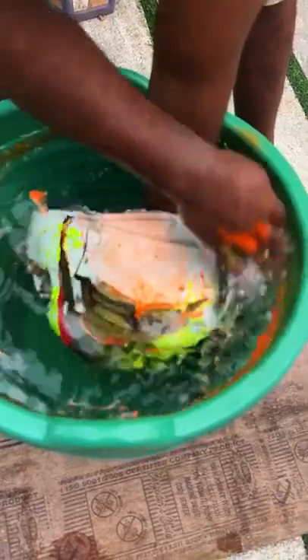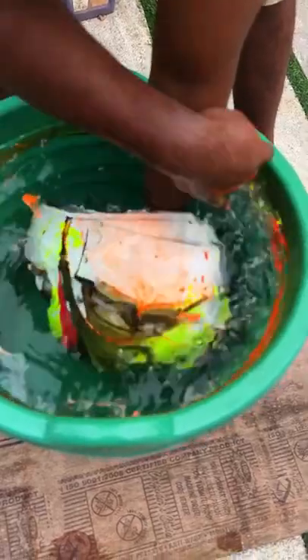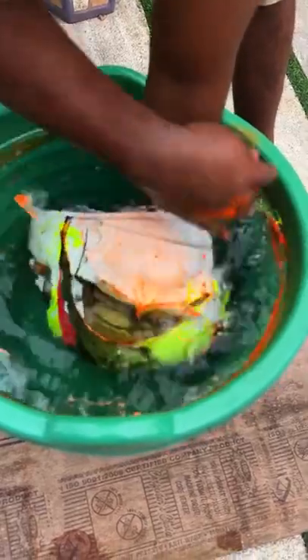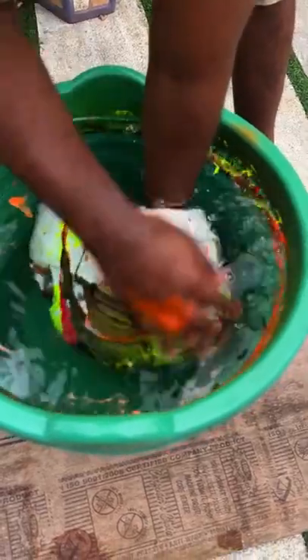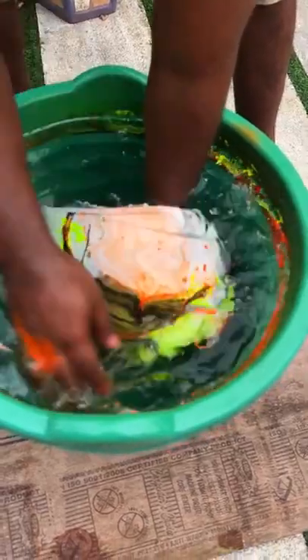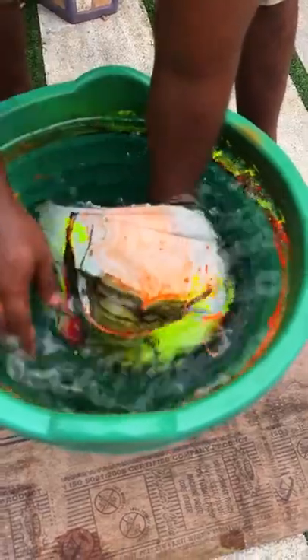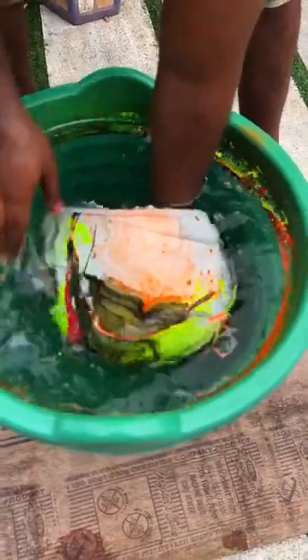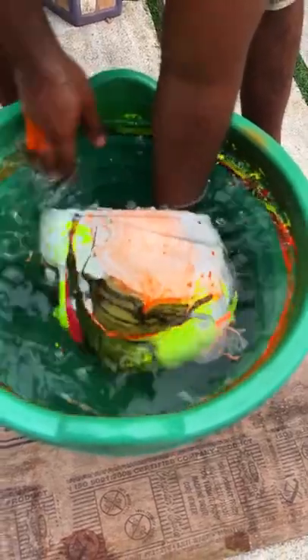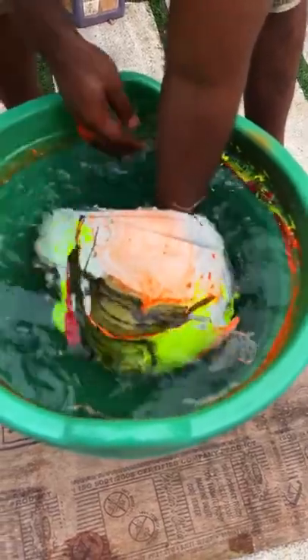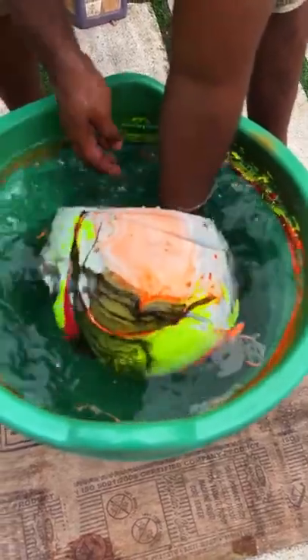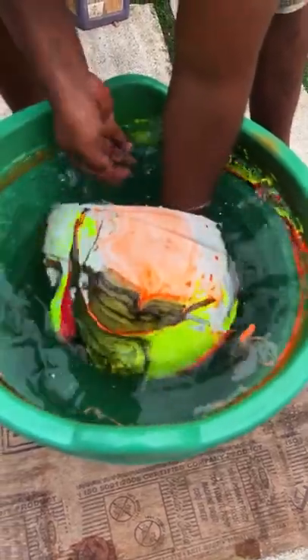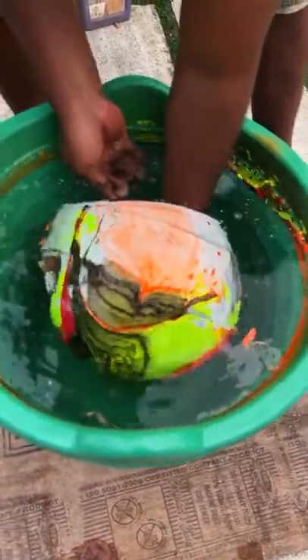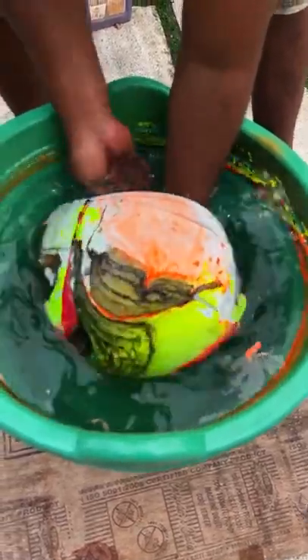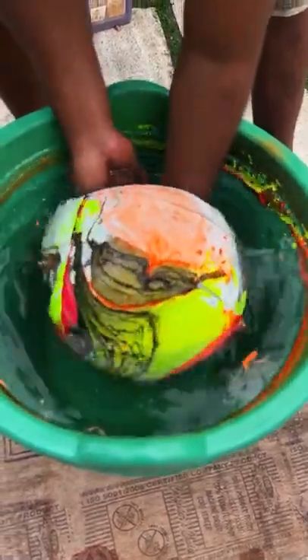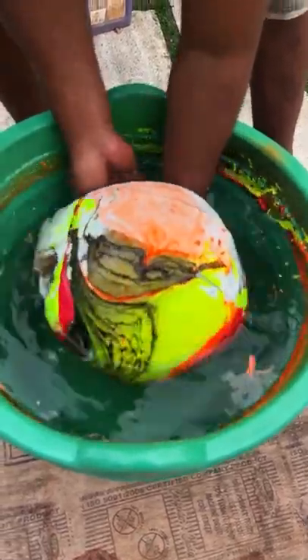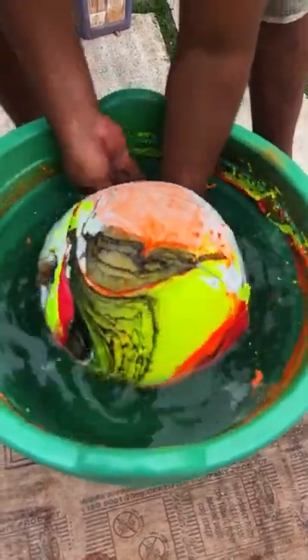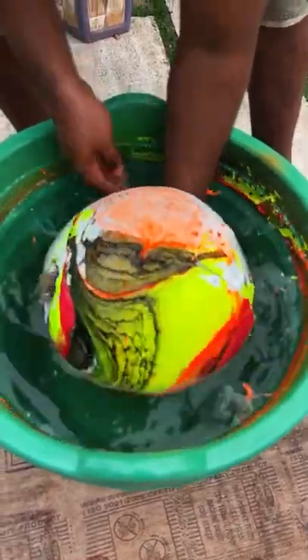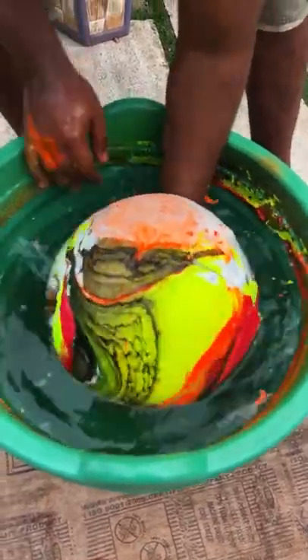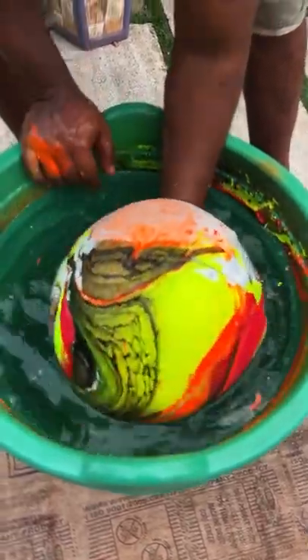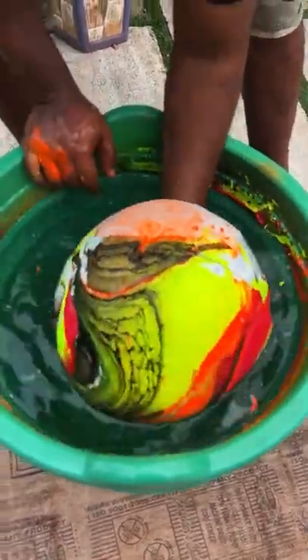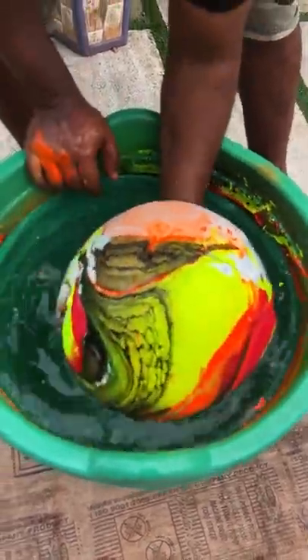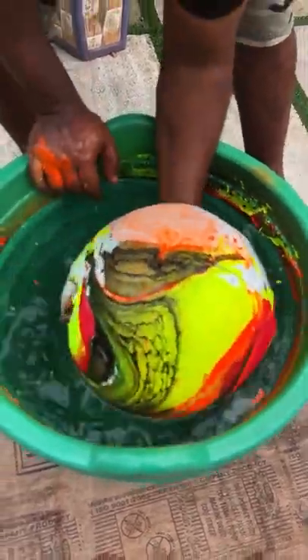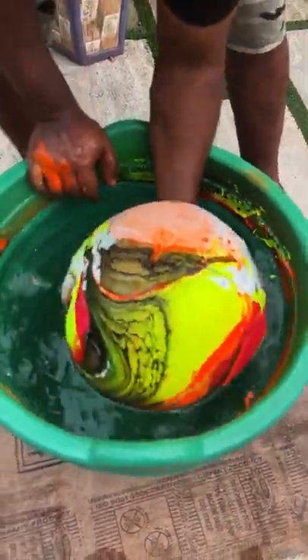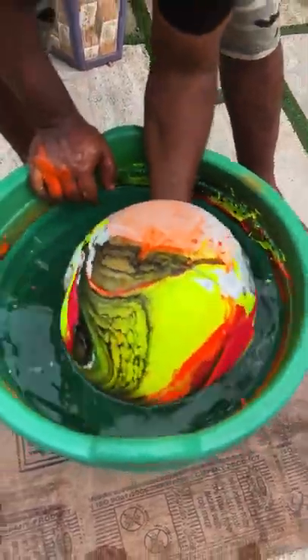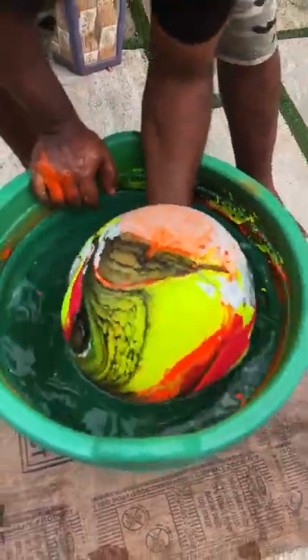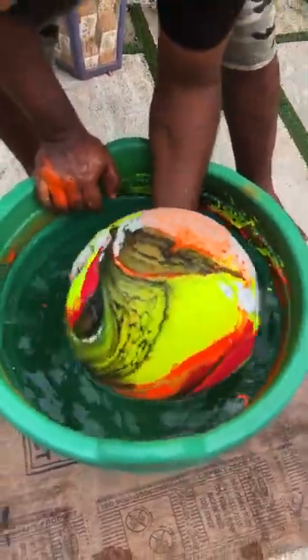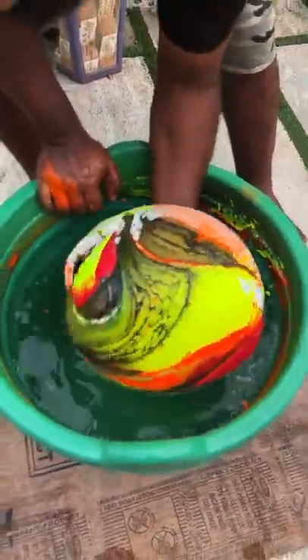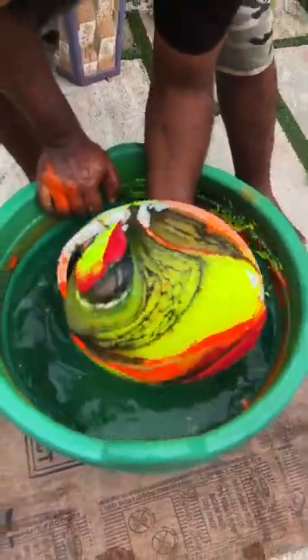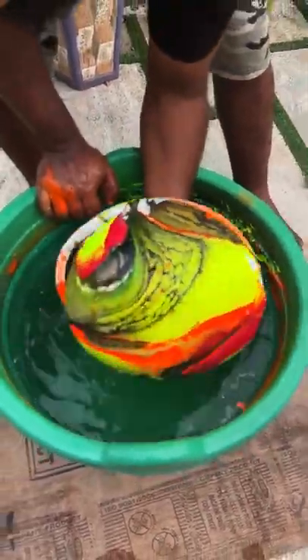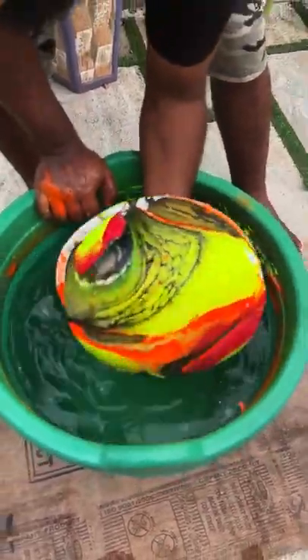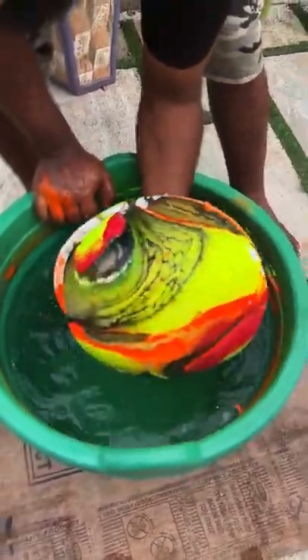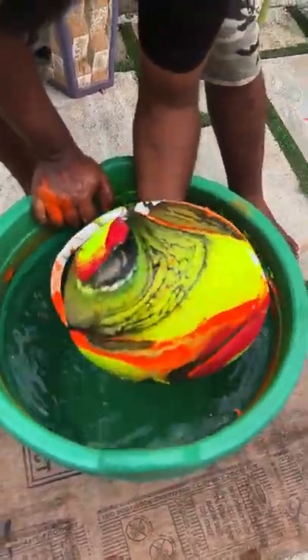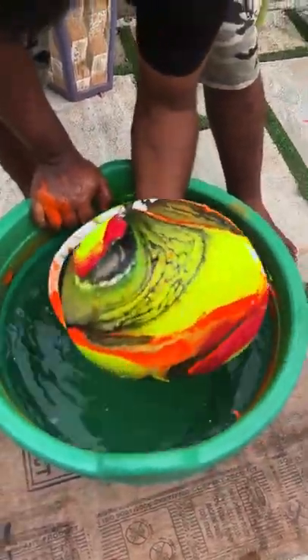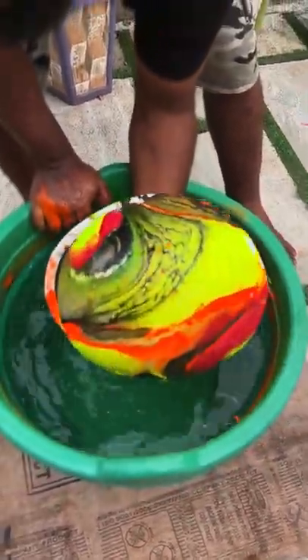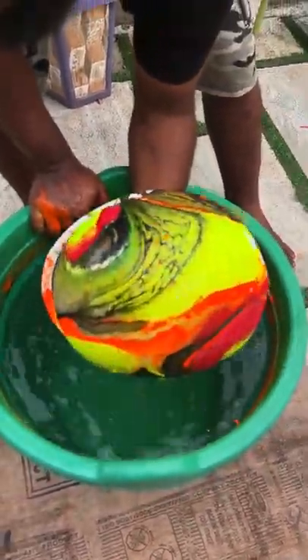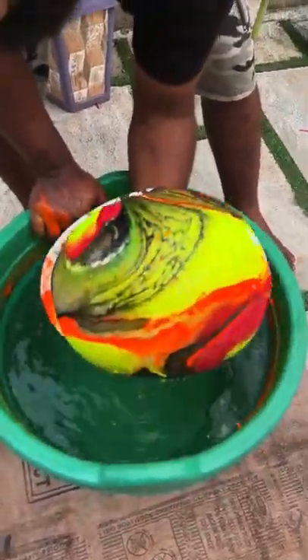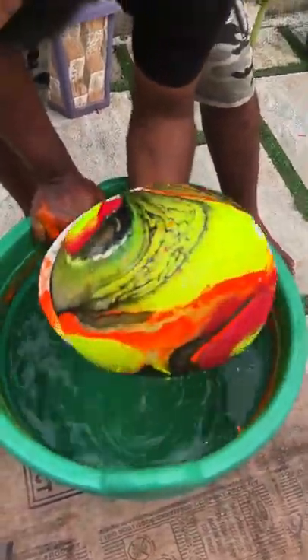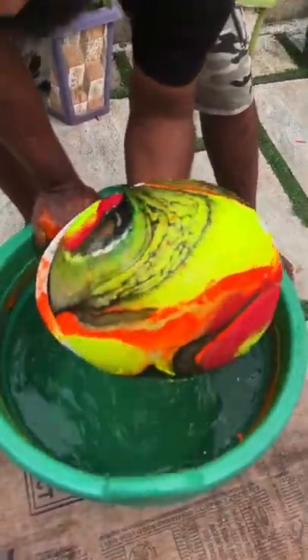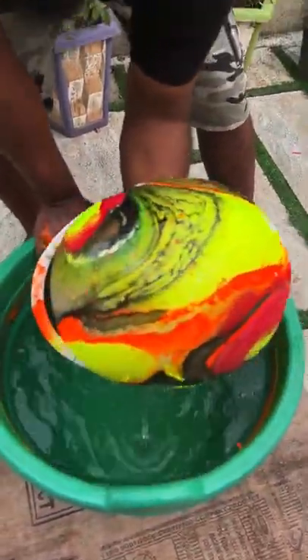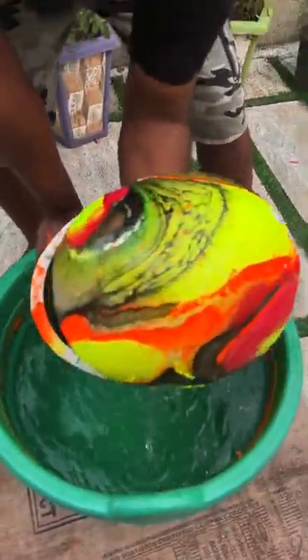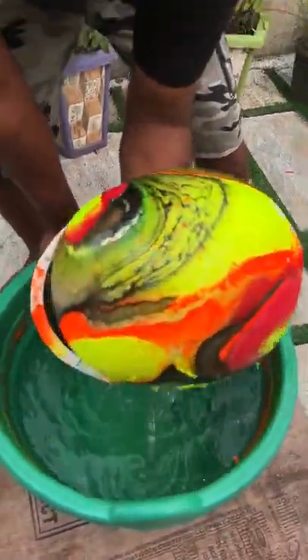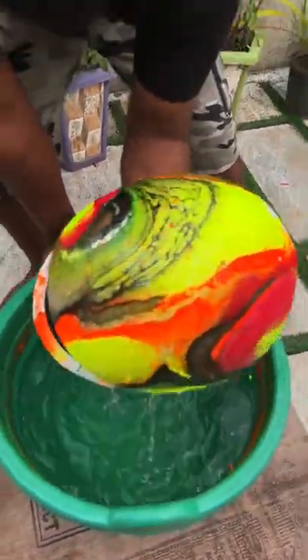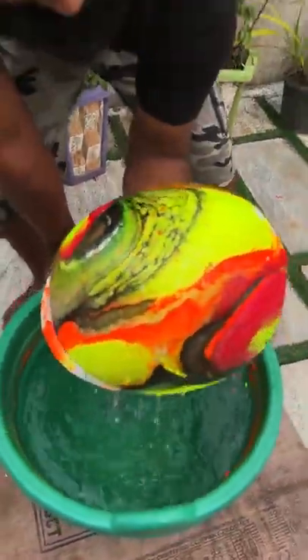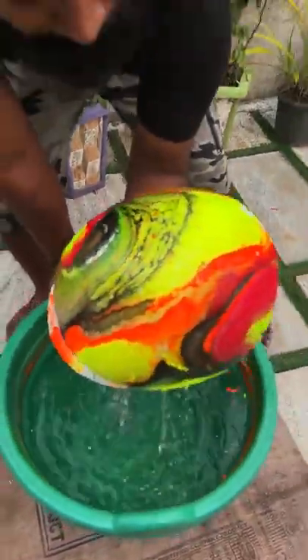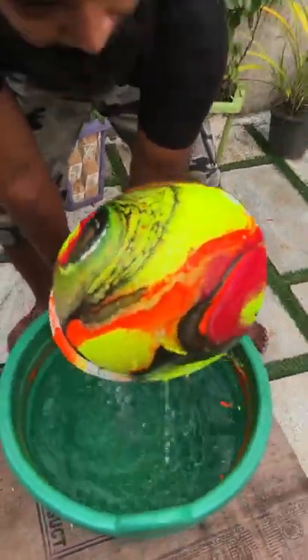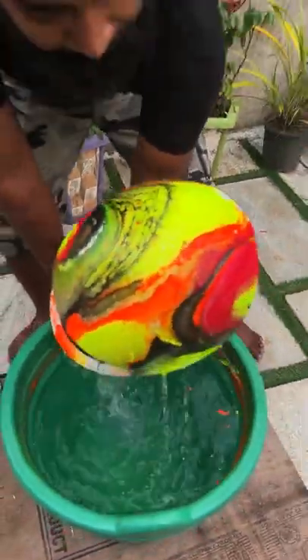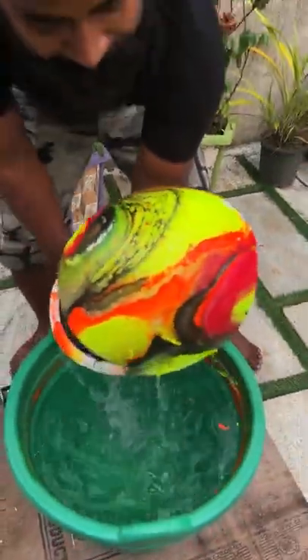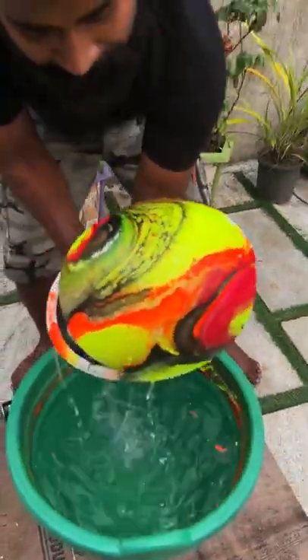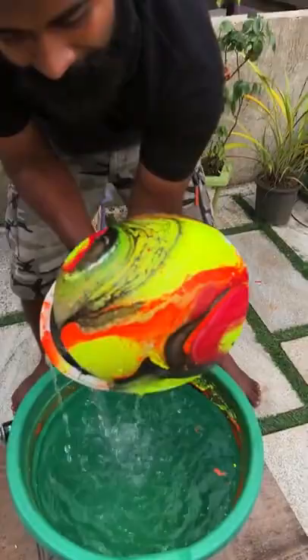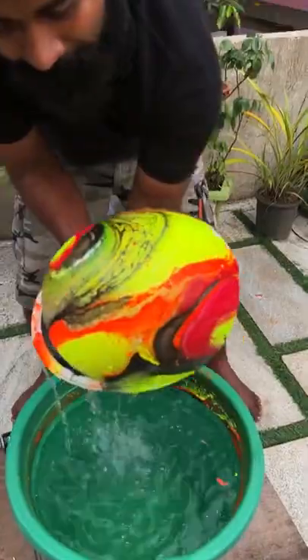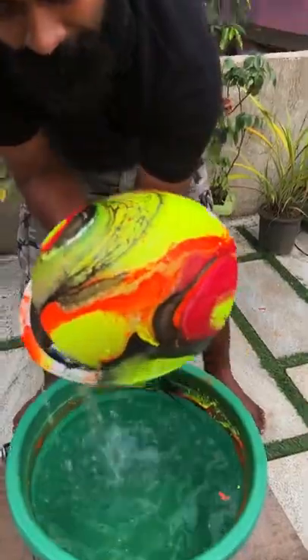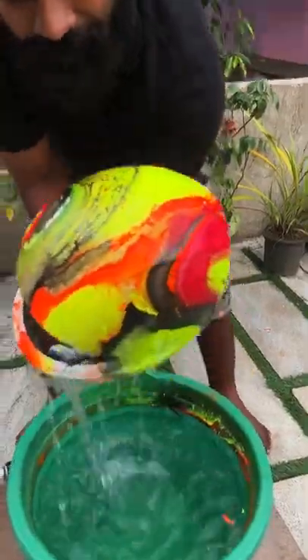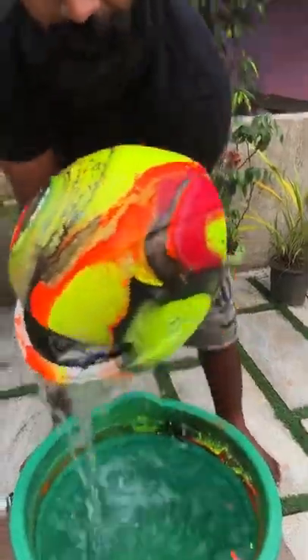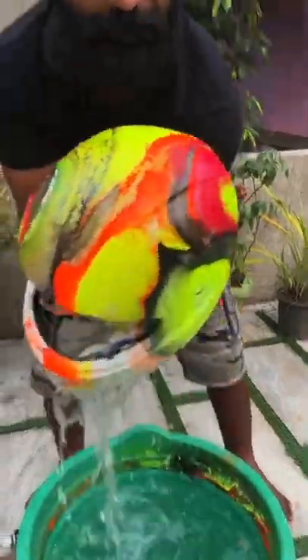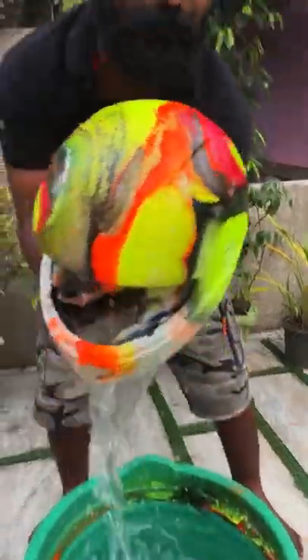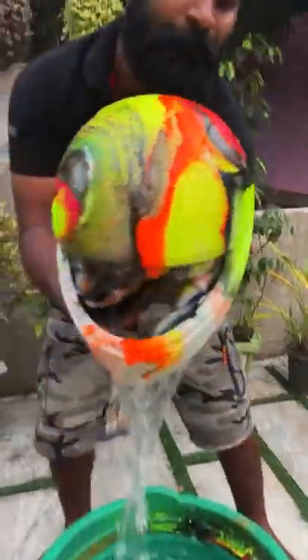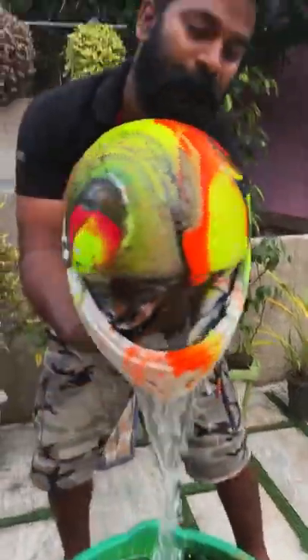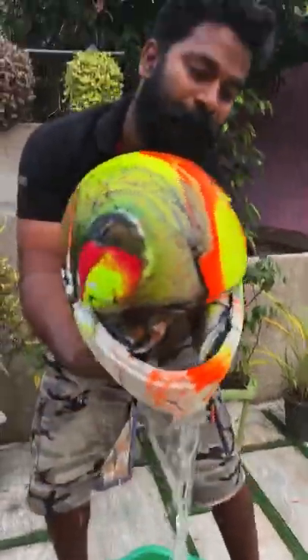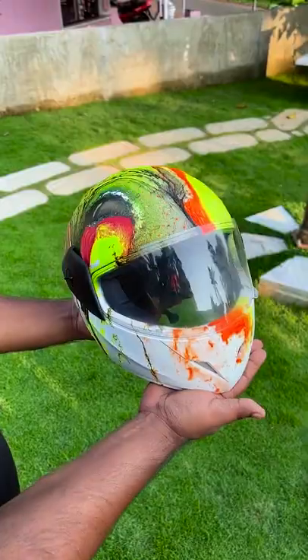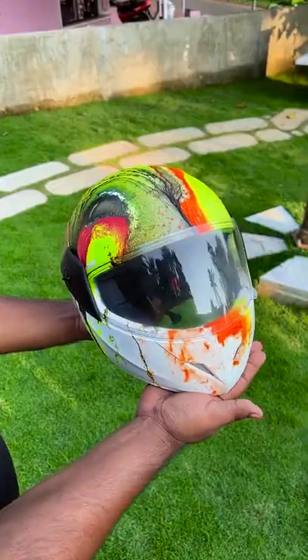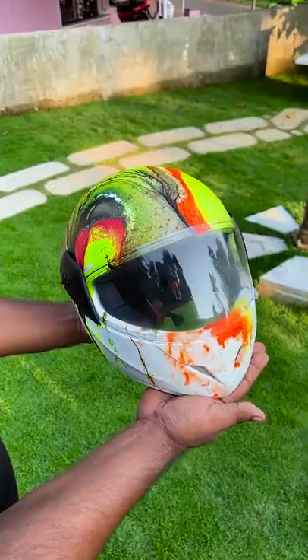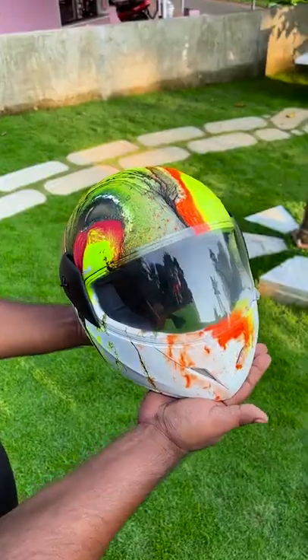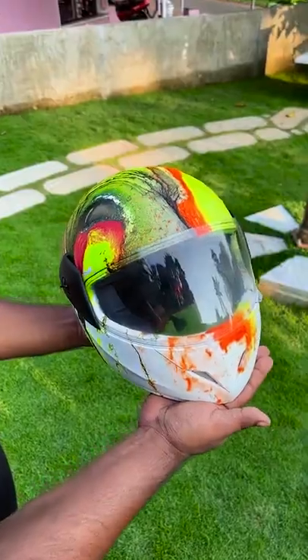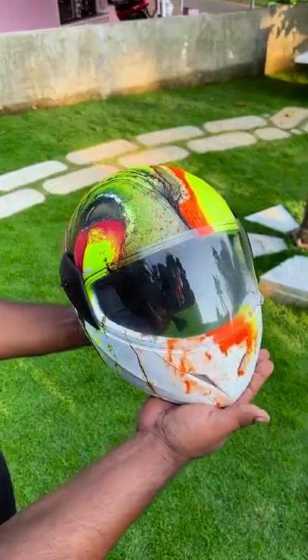We will paint the helmet with the hydrodipped helmet.